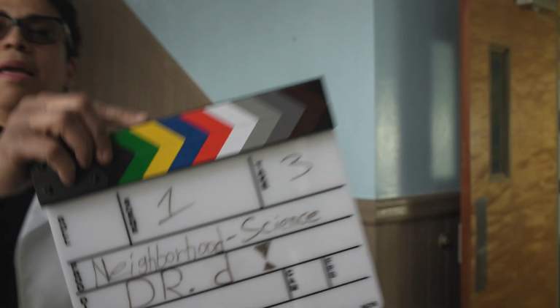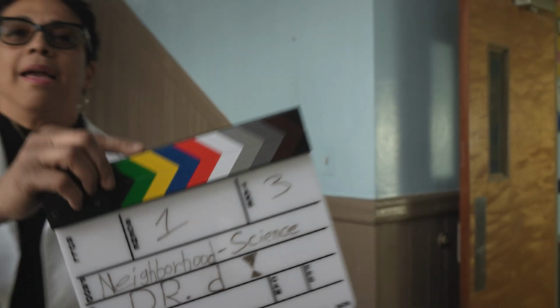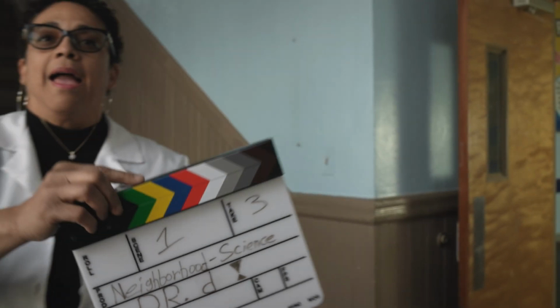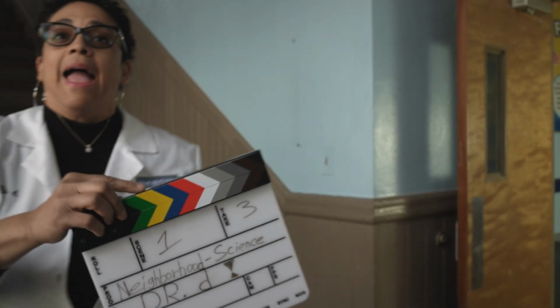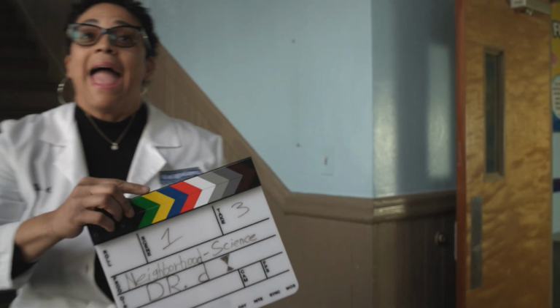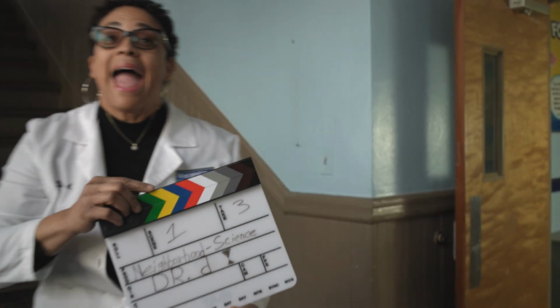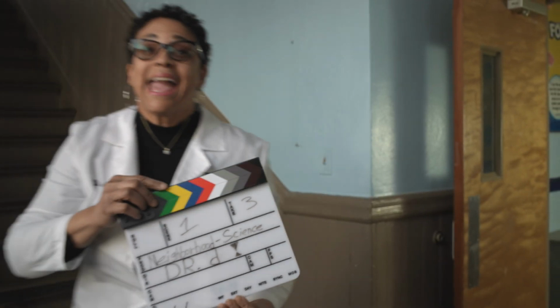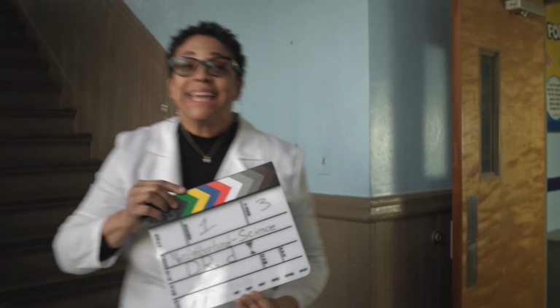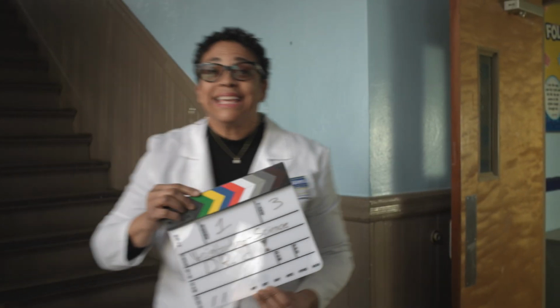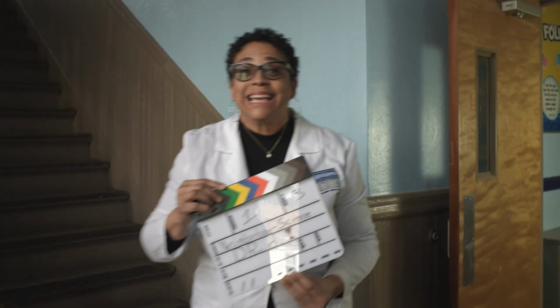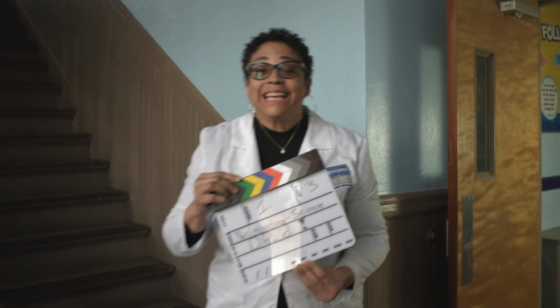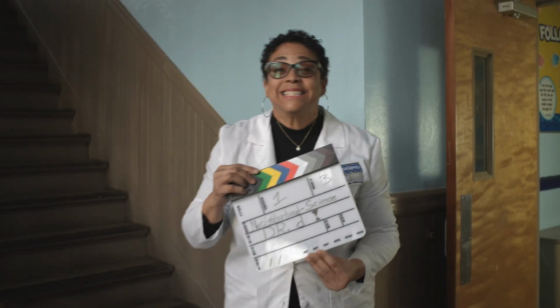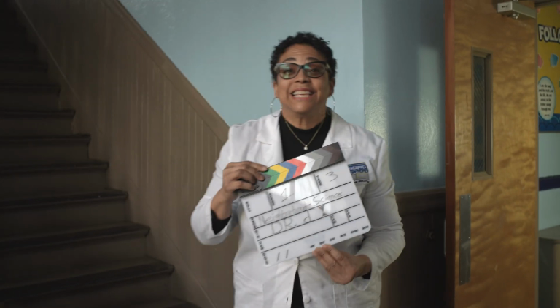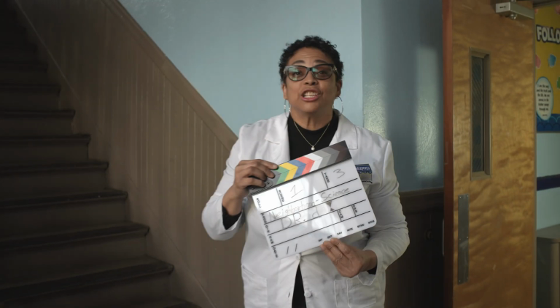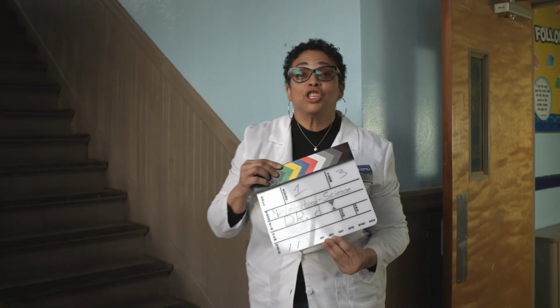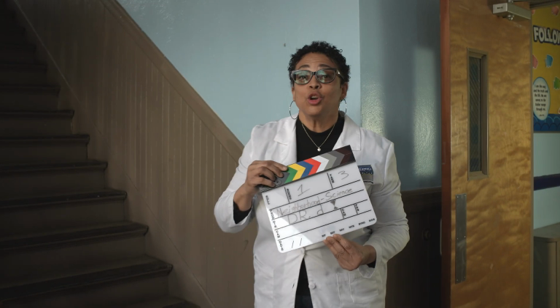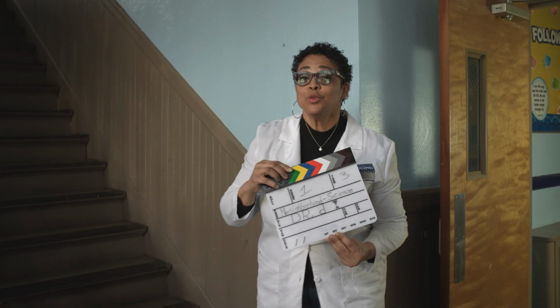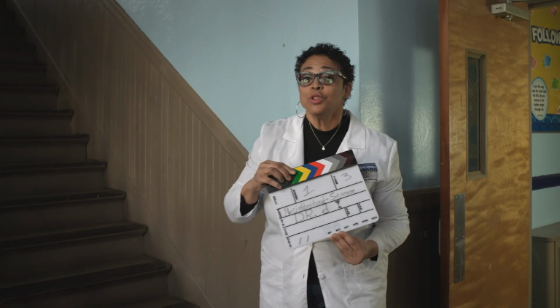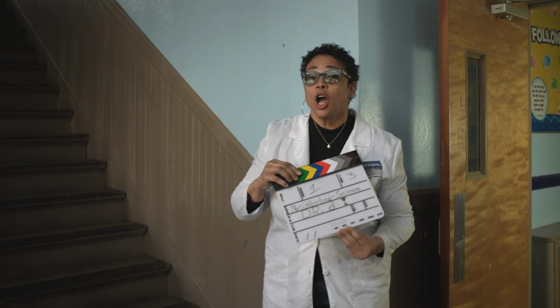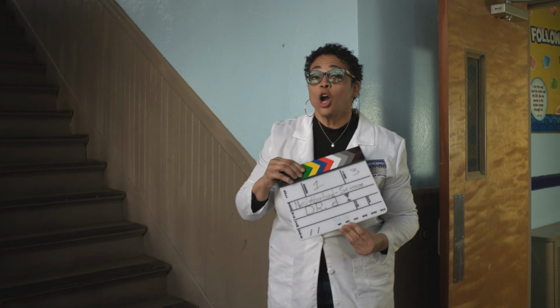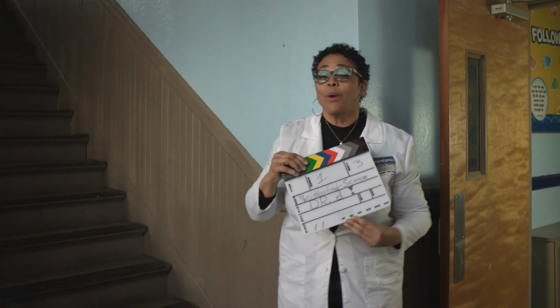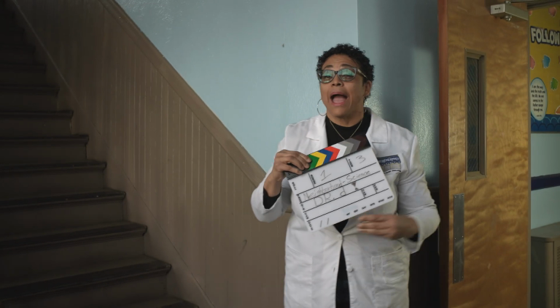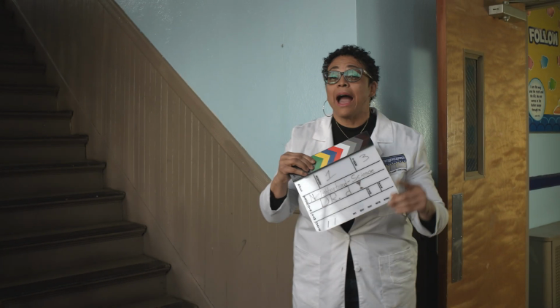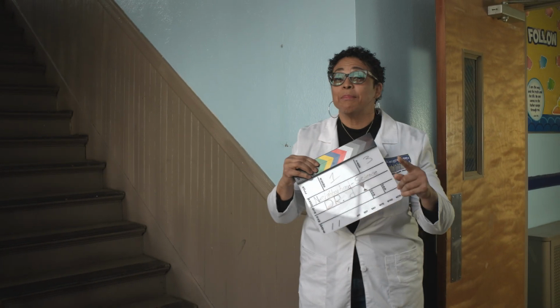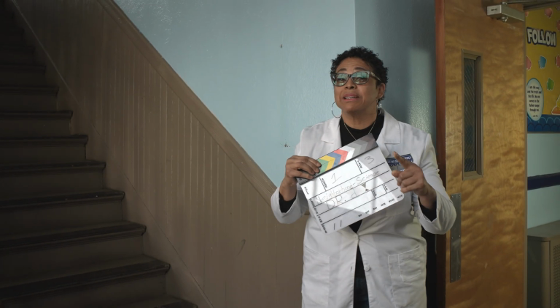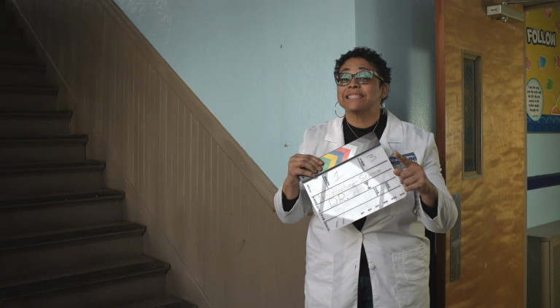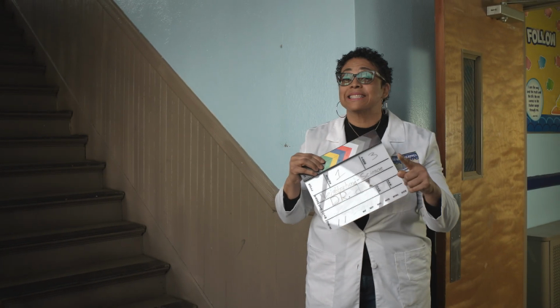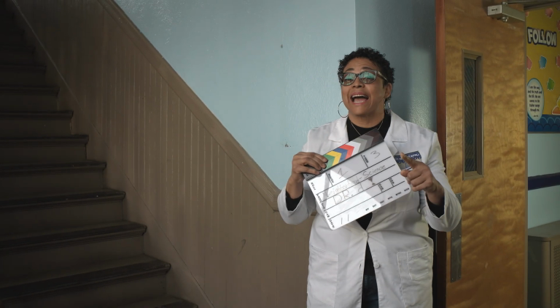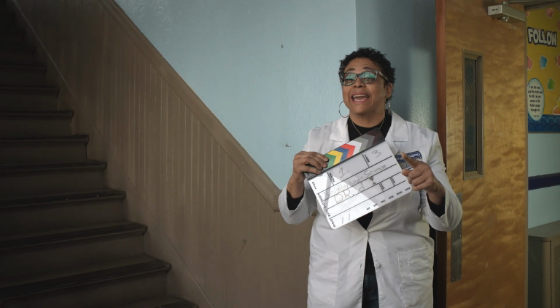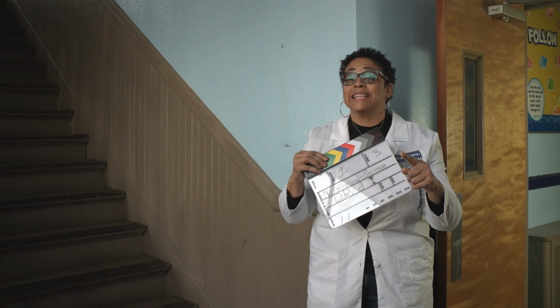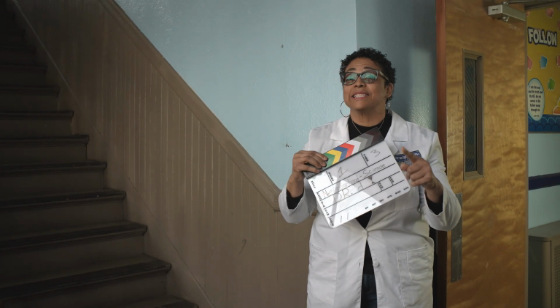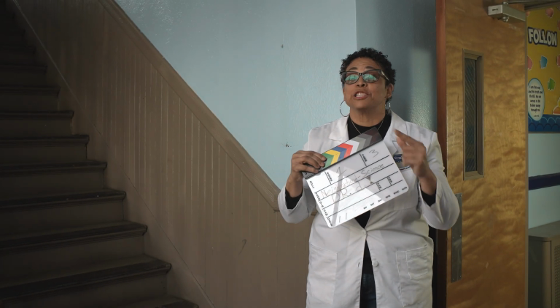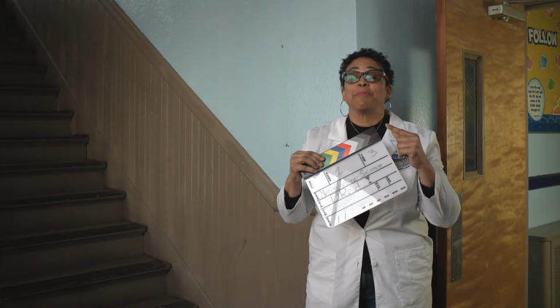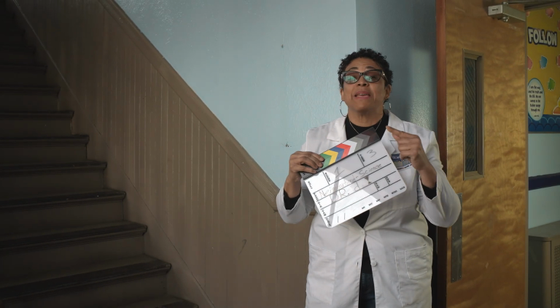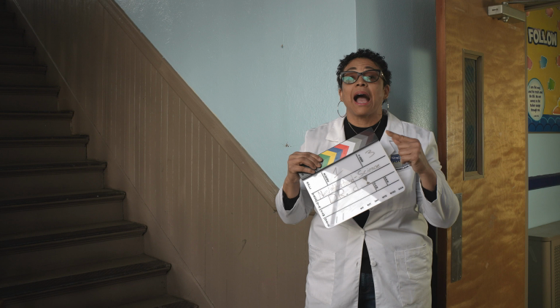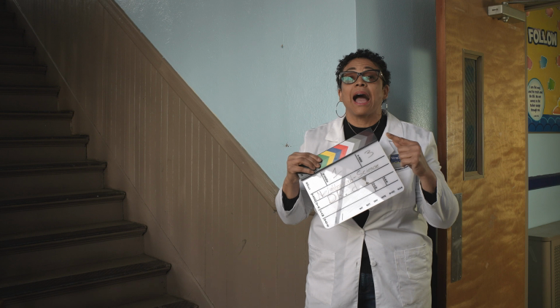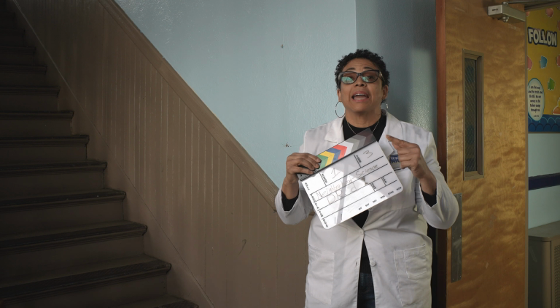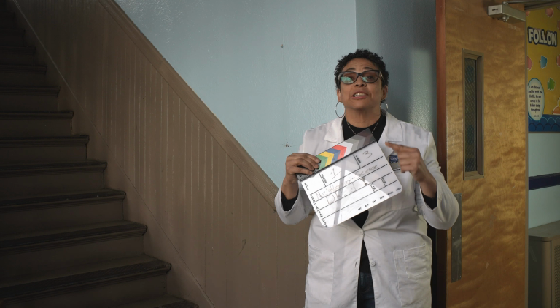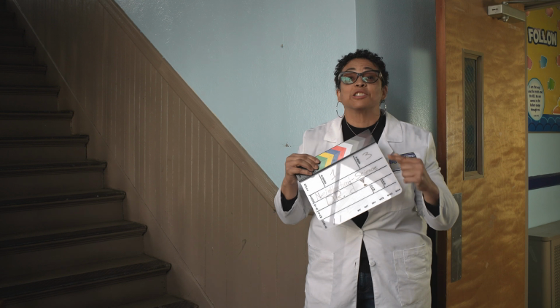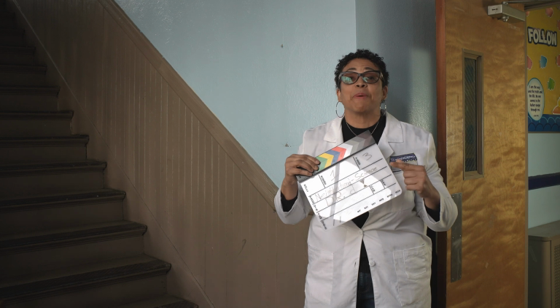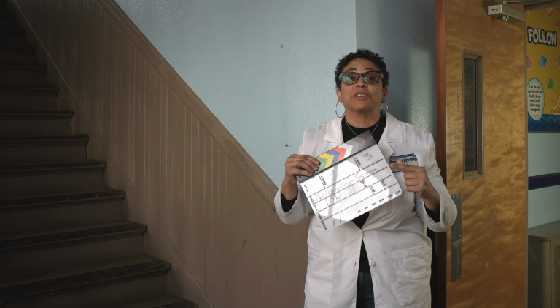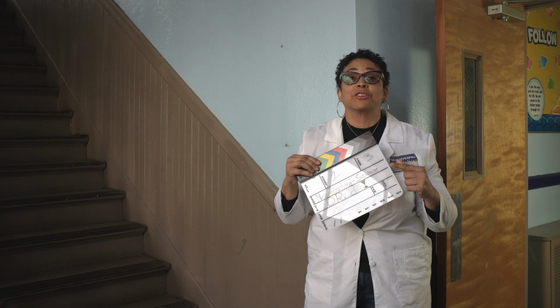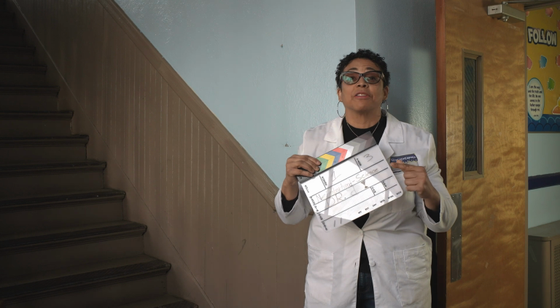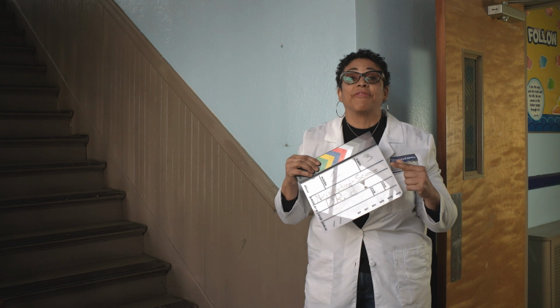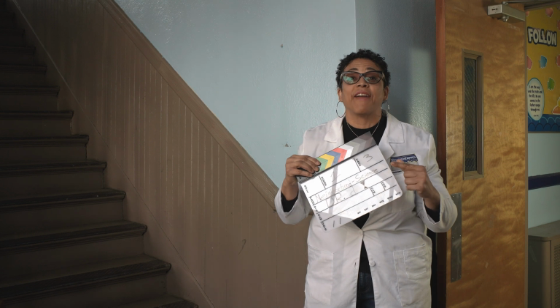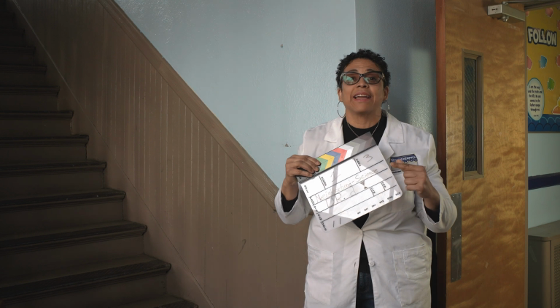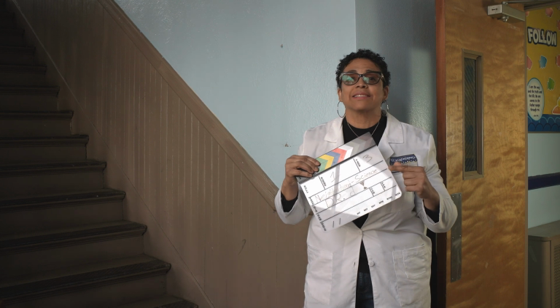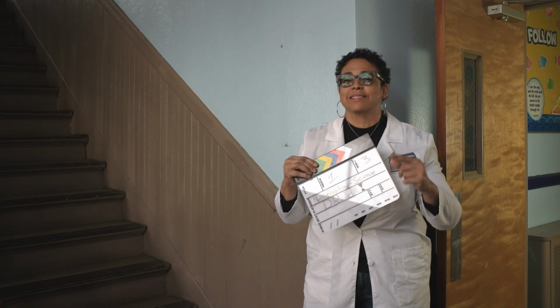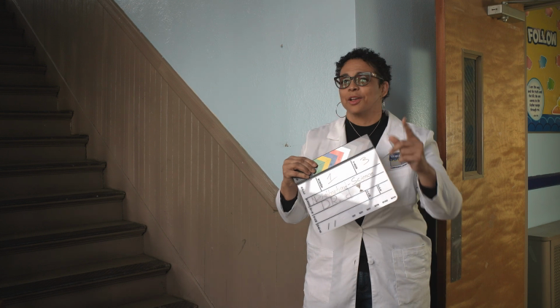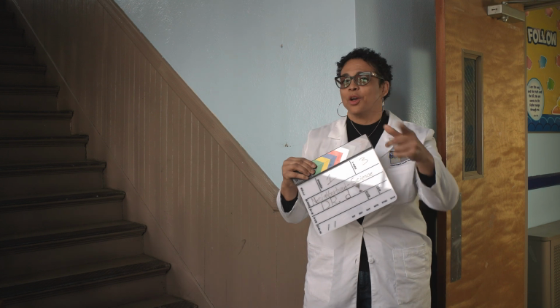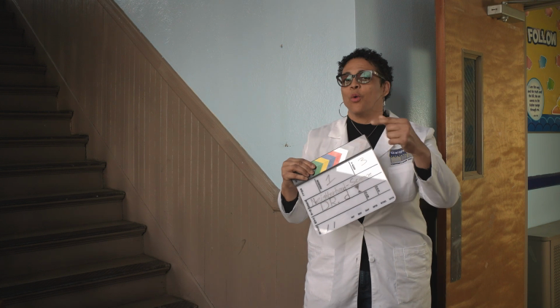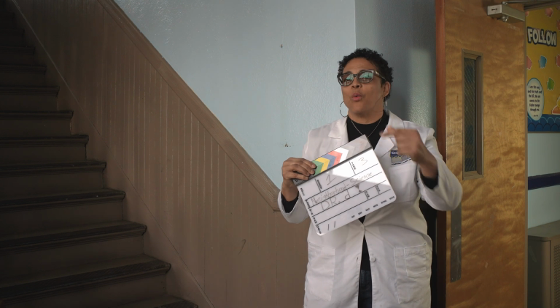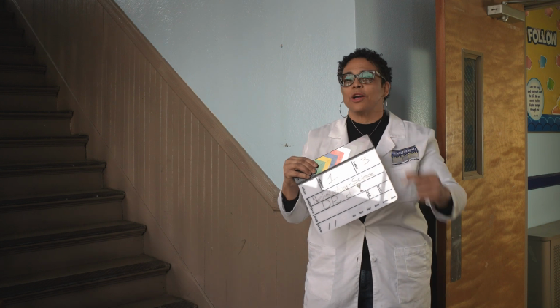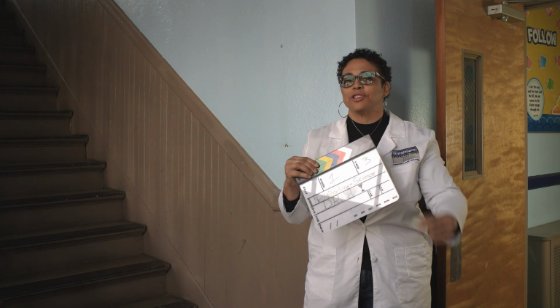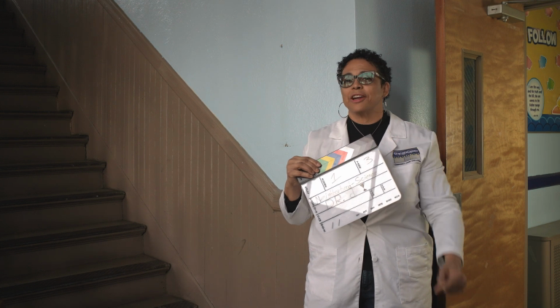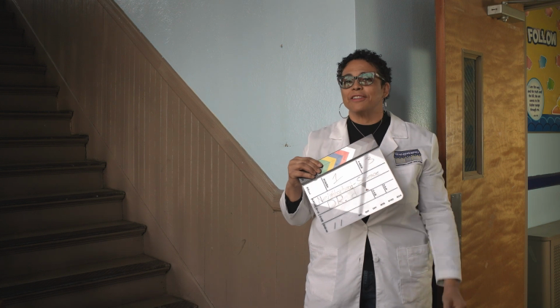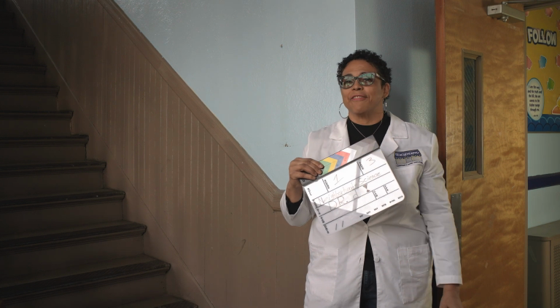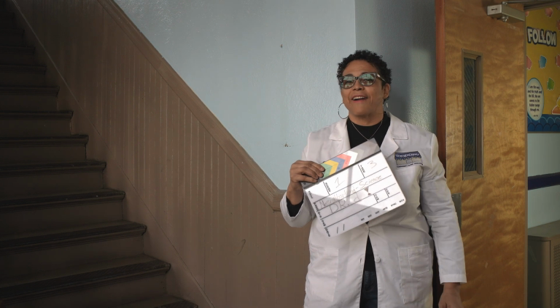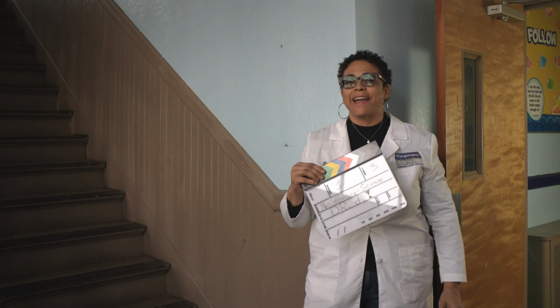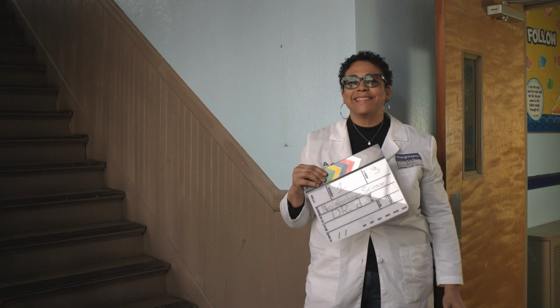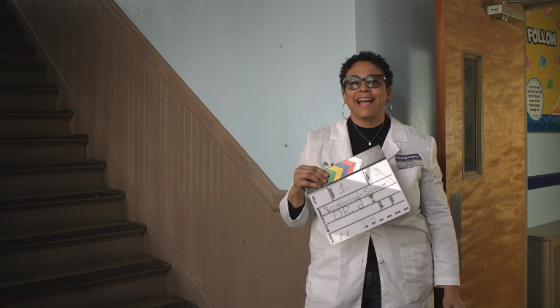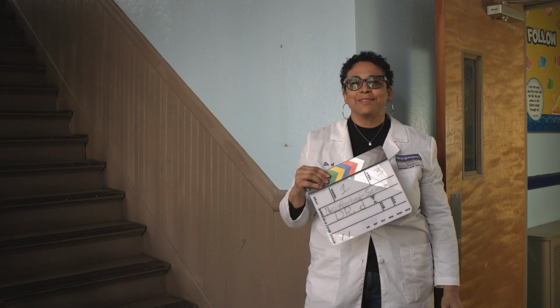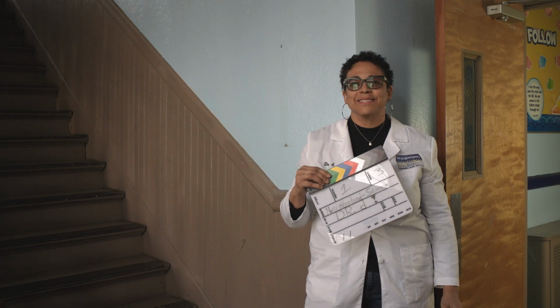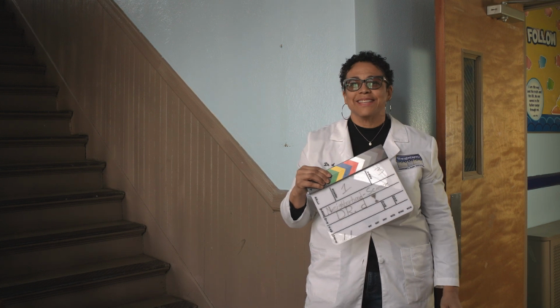Hey, did you know how much science is behind special effects? Well, you're going to find out today.